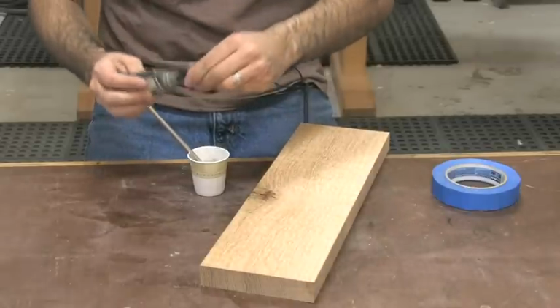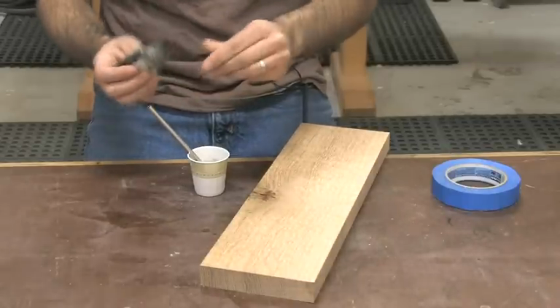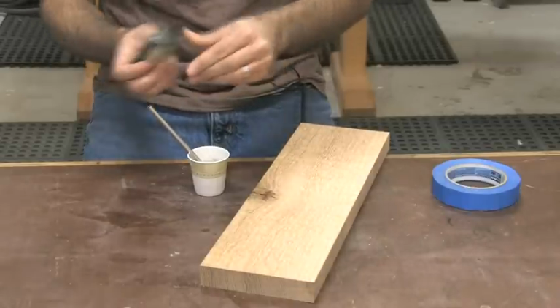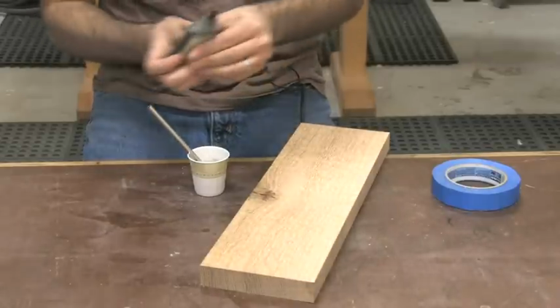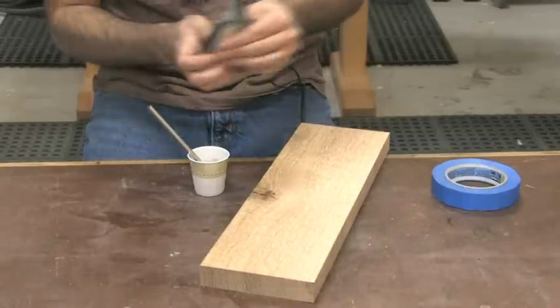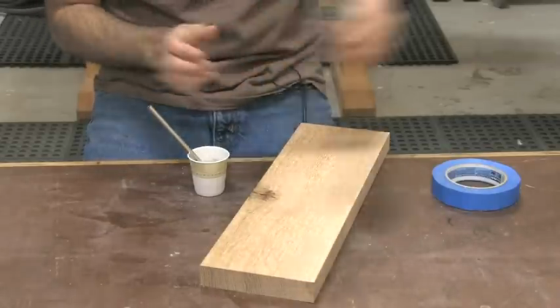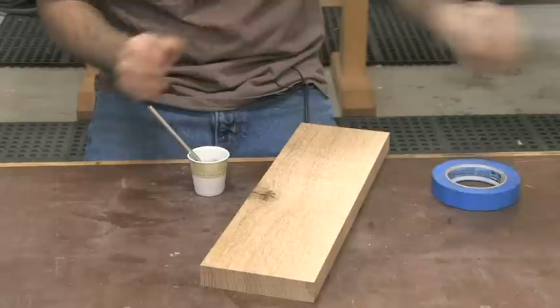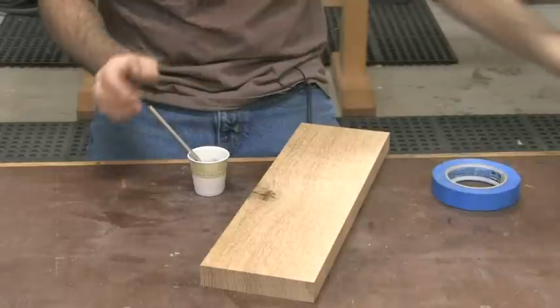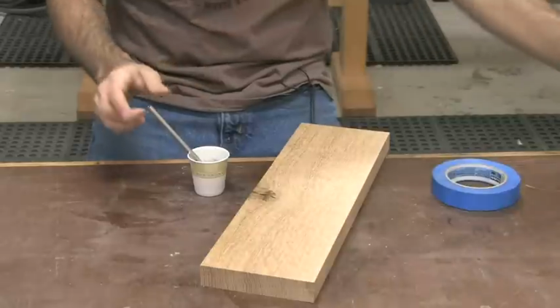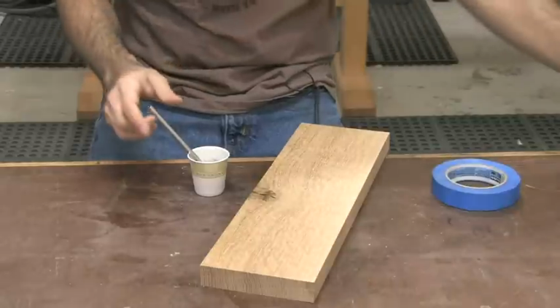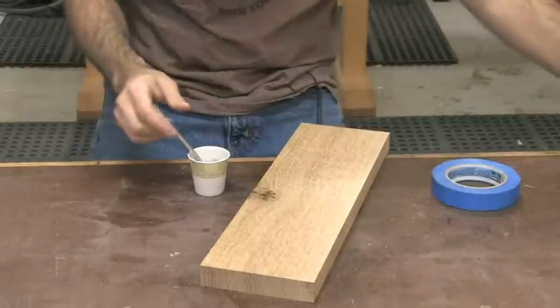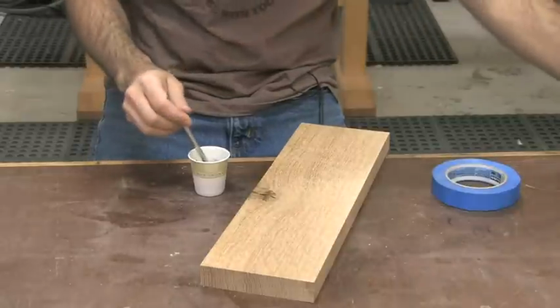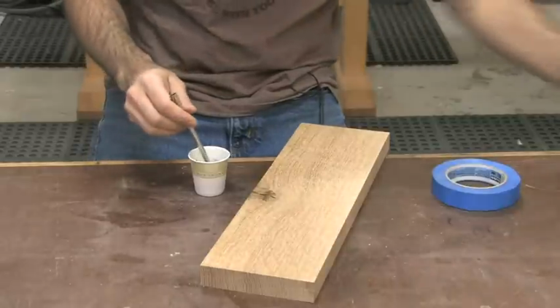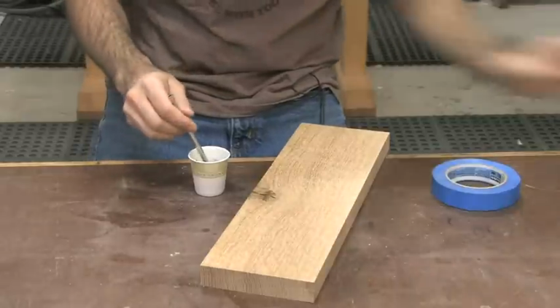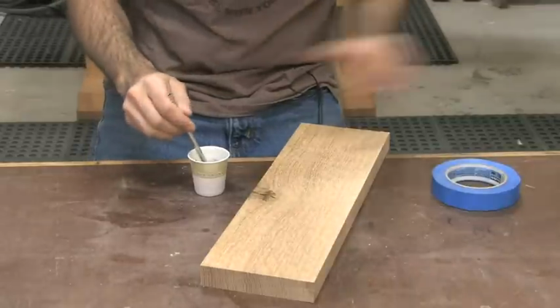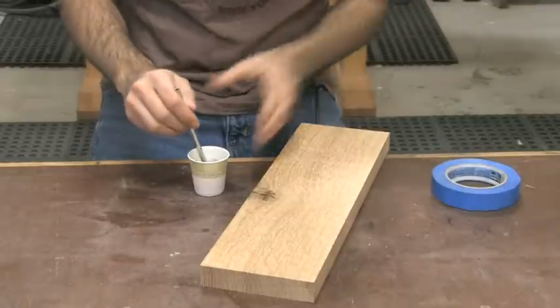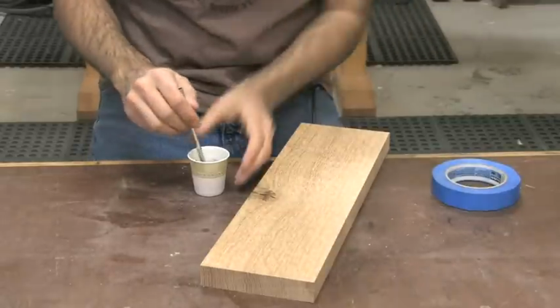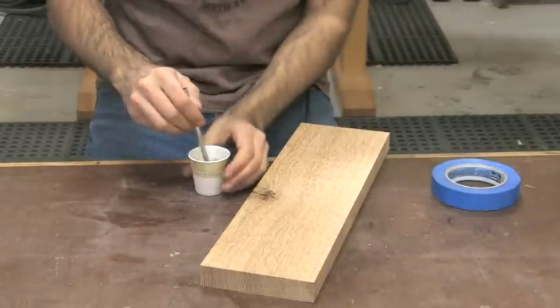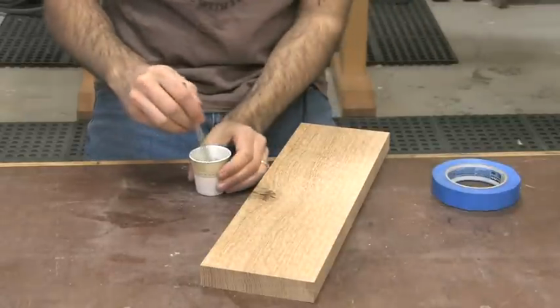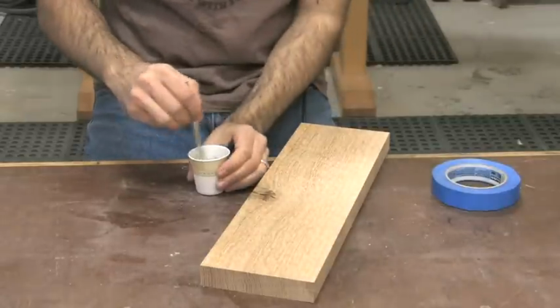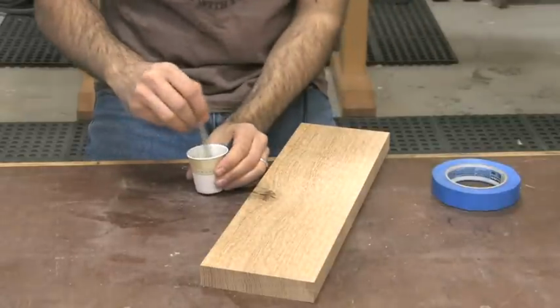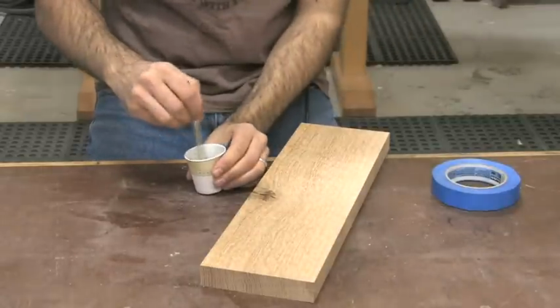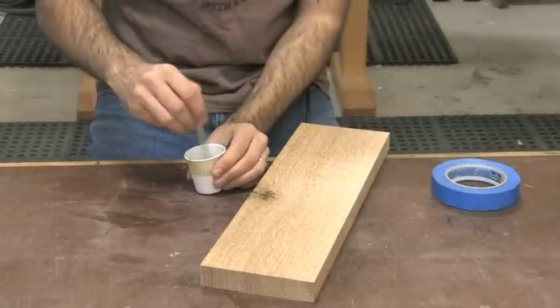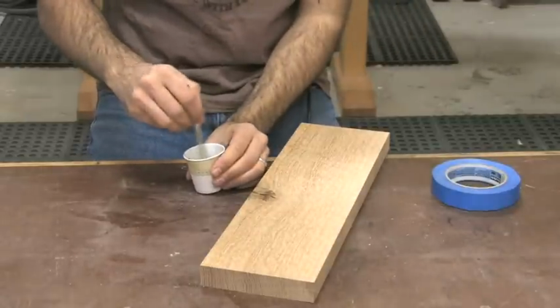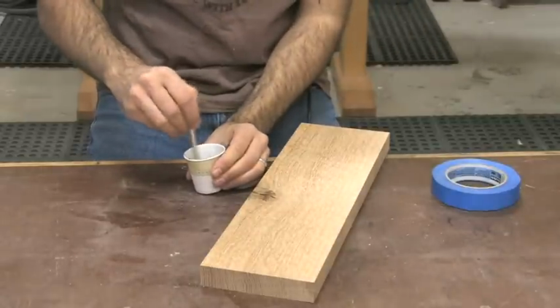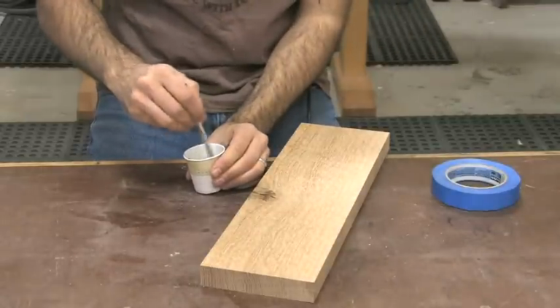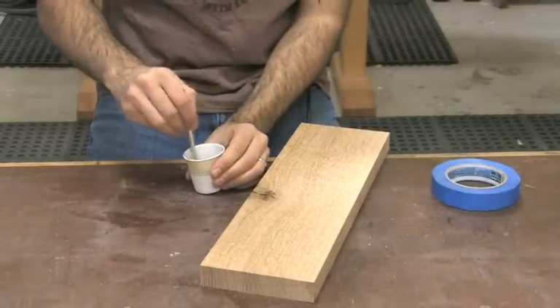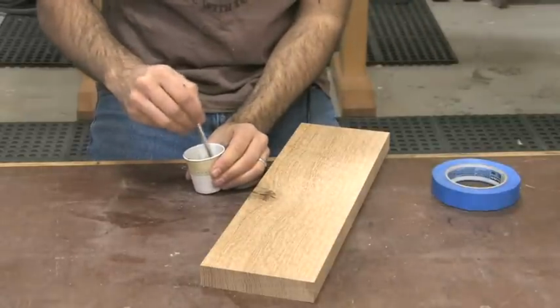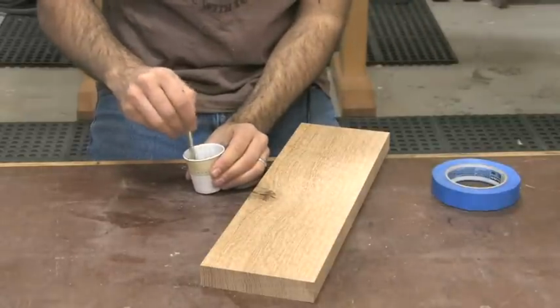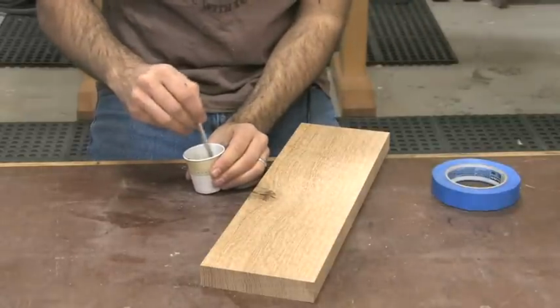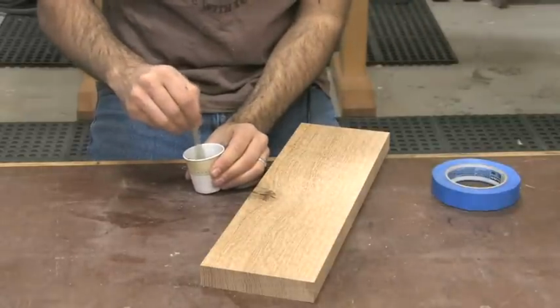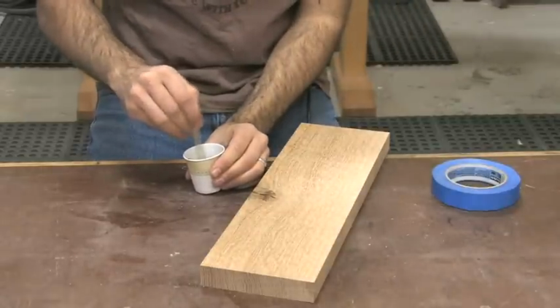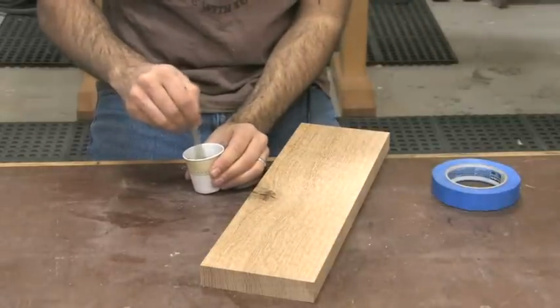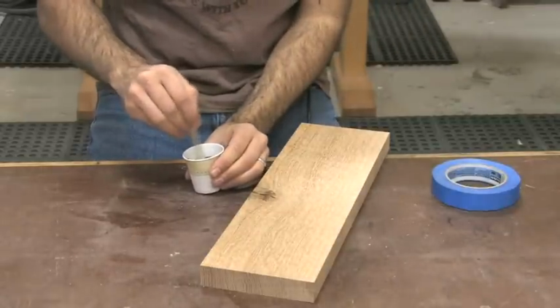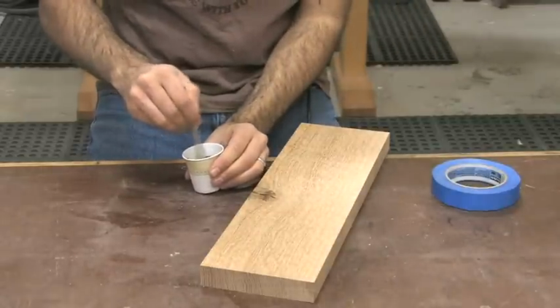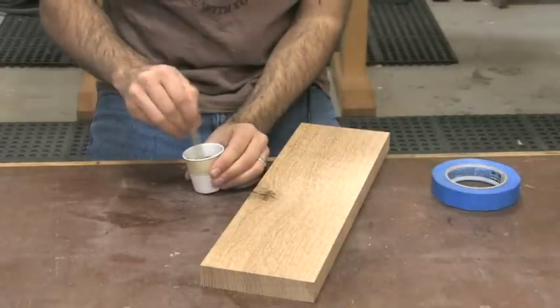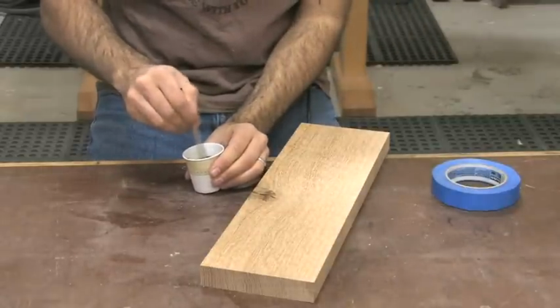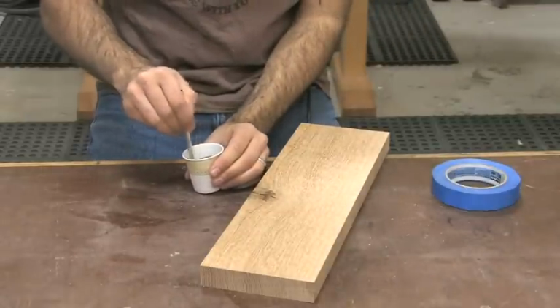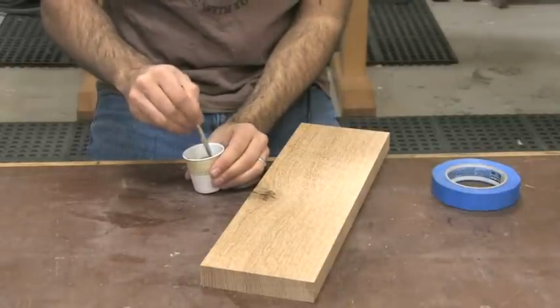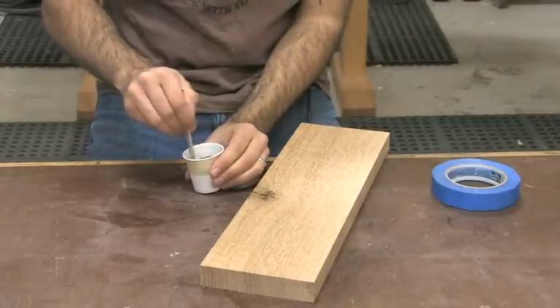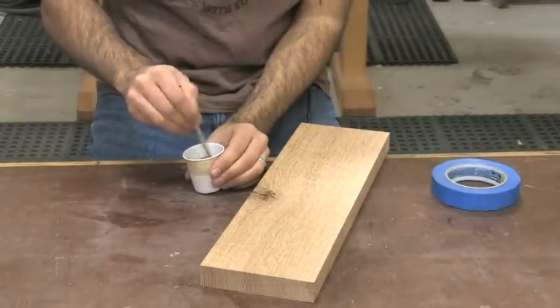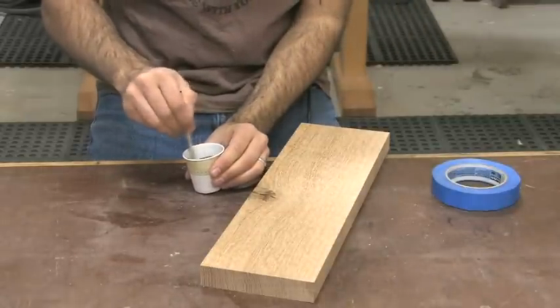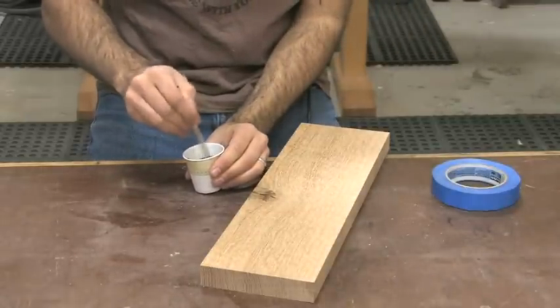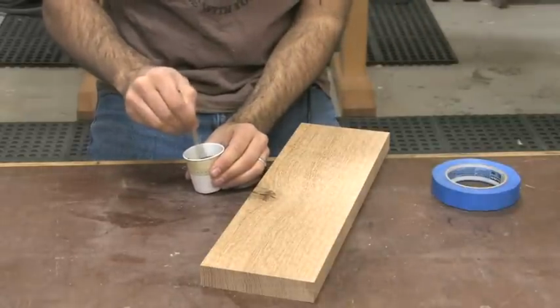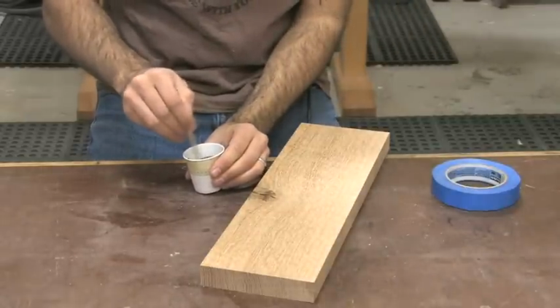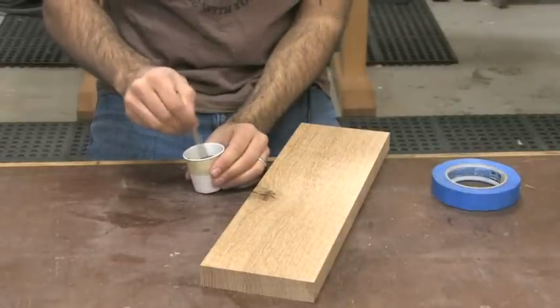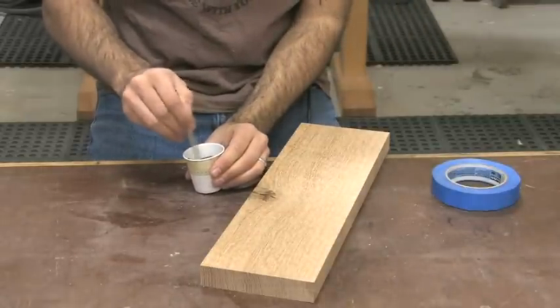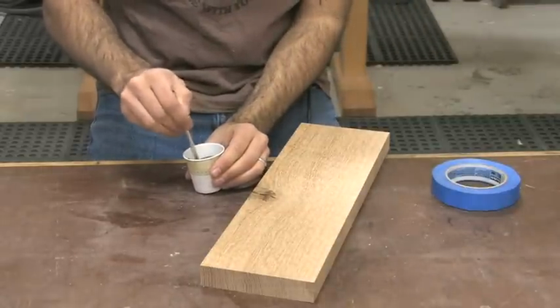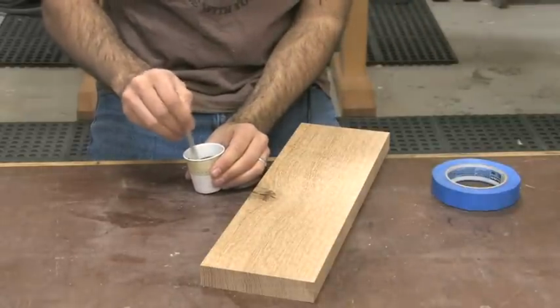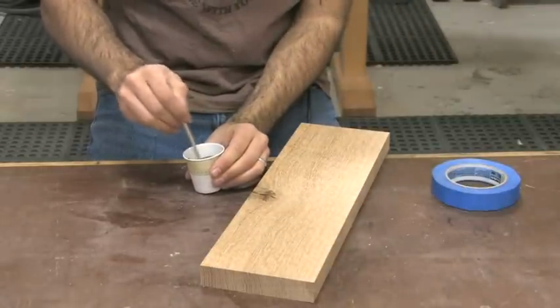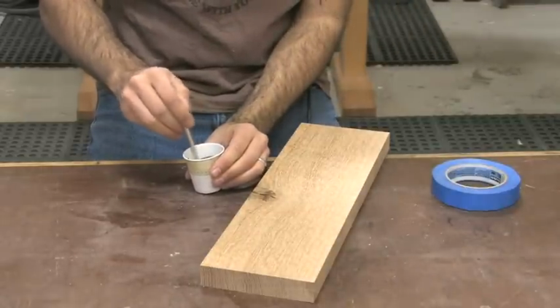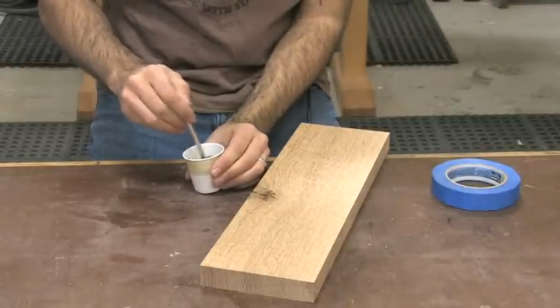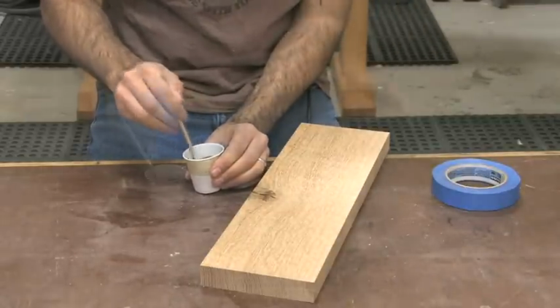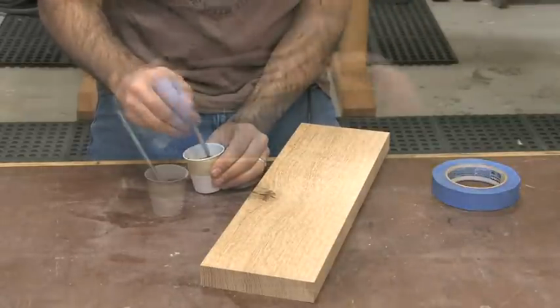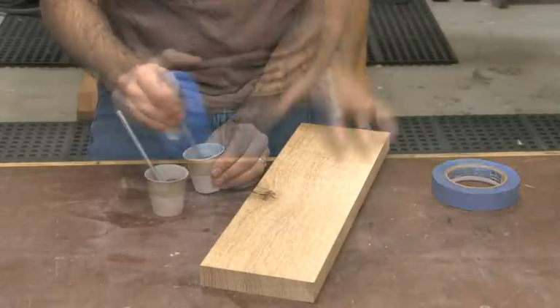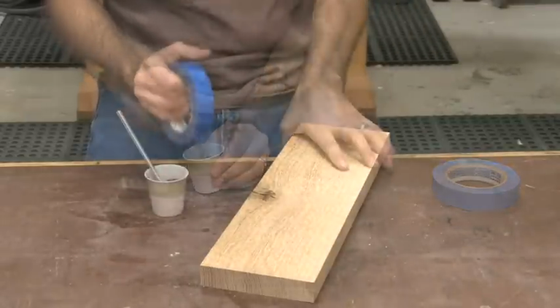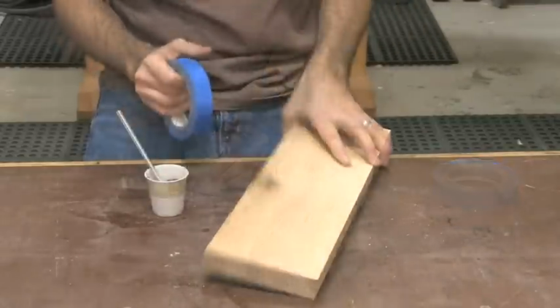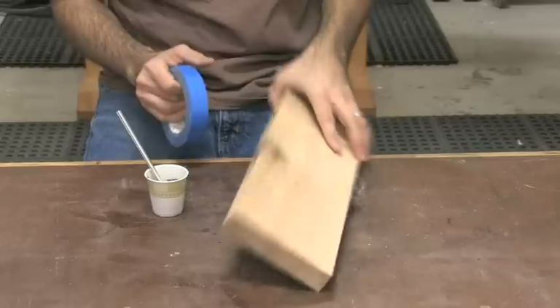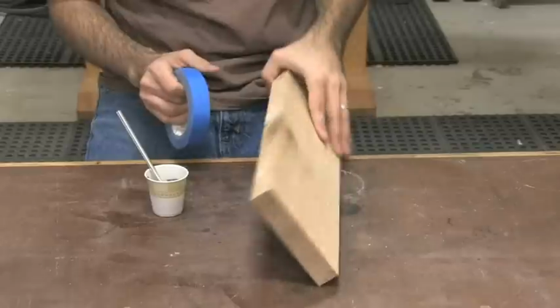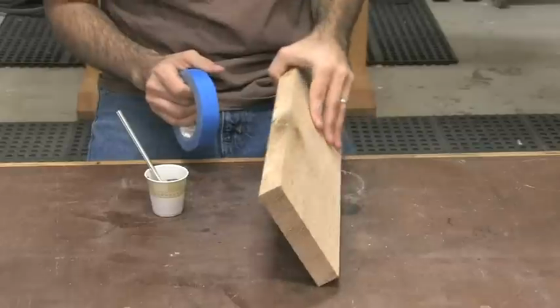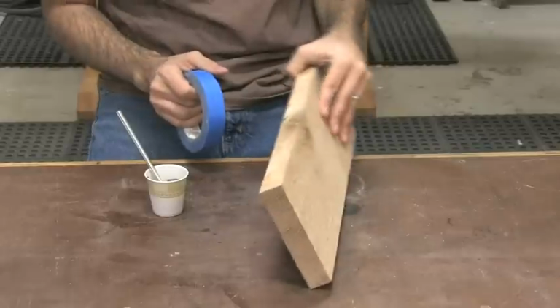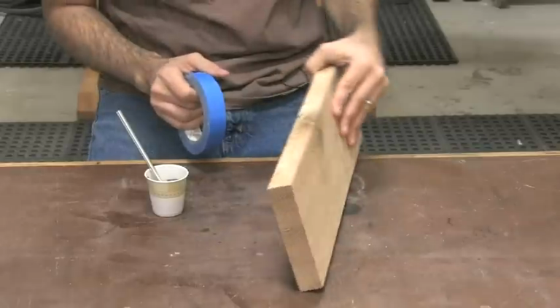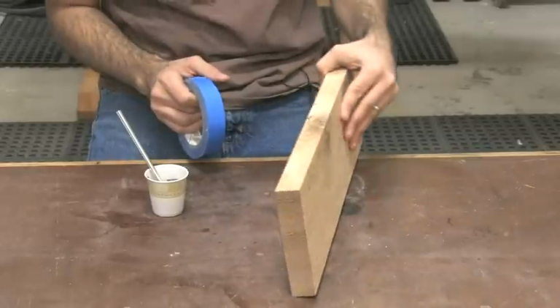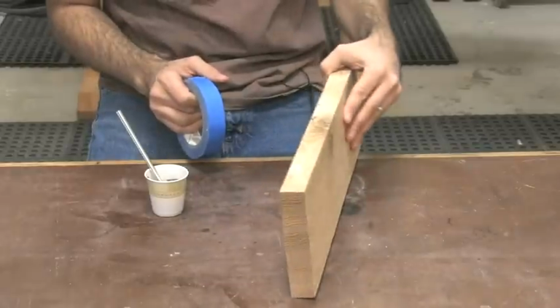Two drops — mix it thoroughly. Now this is key.